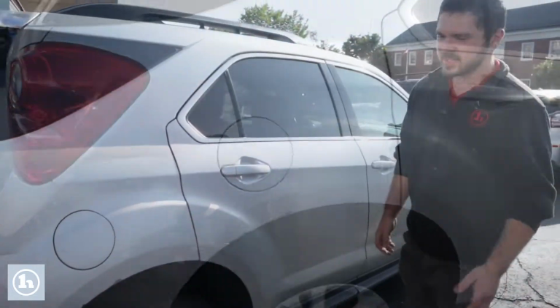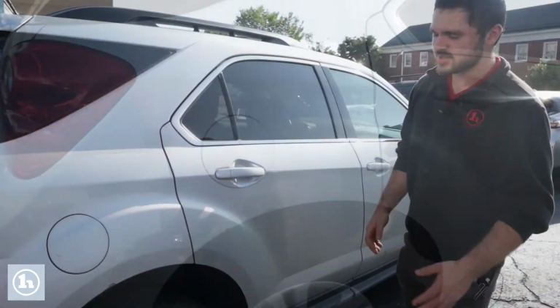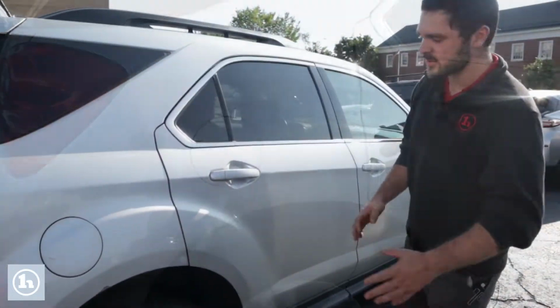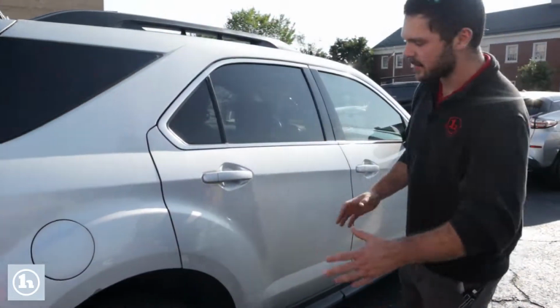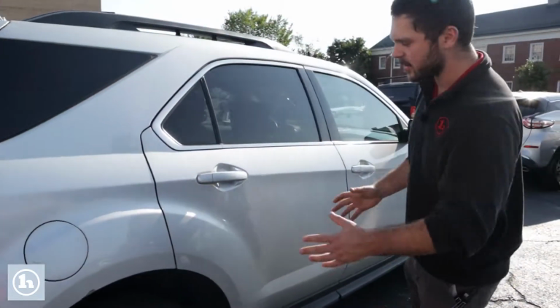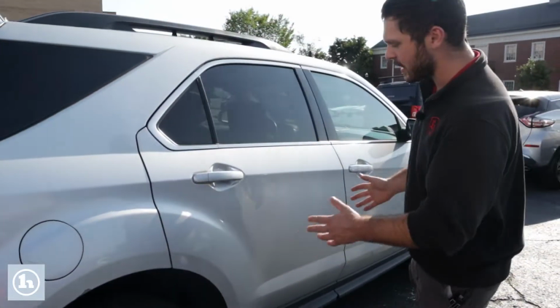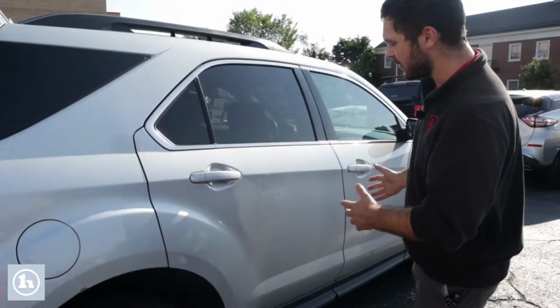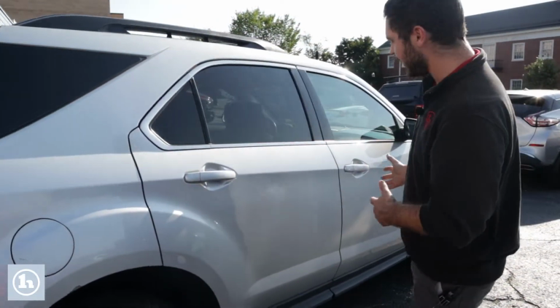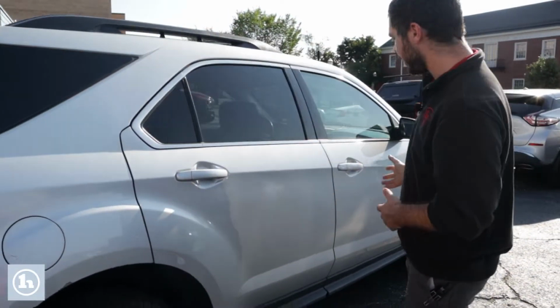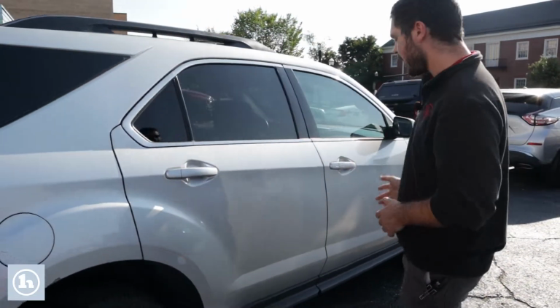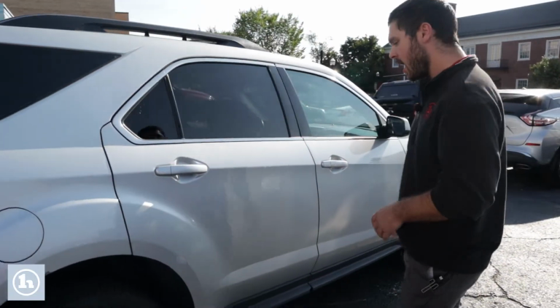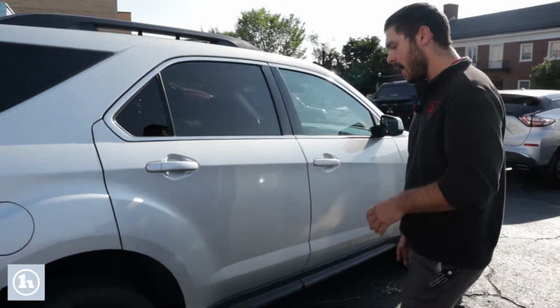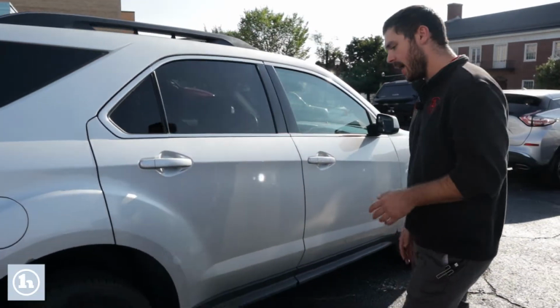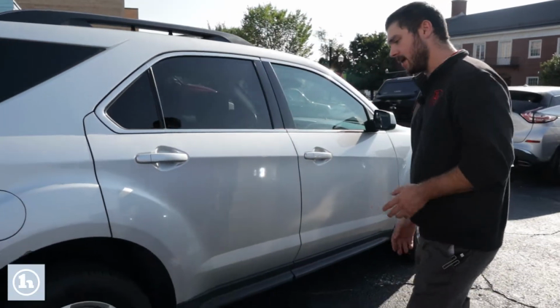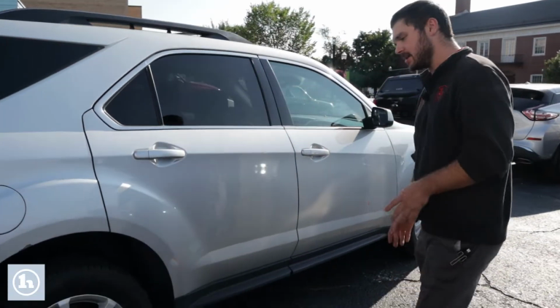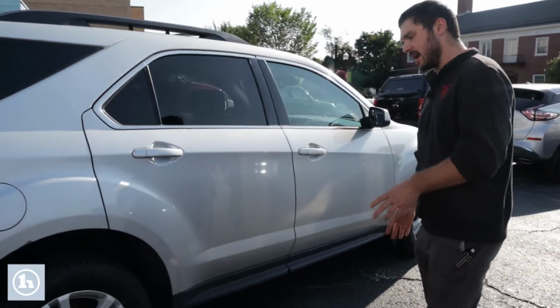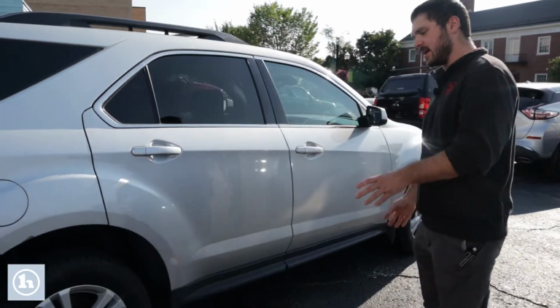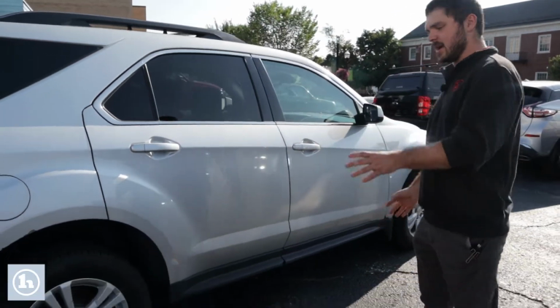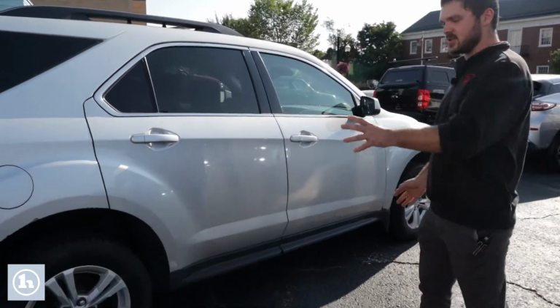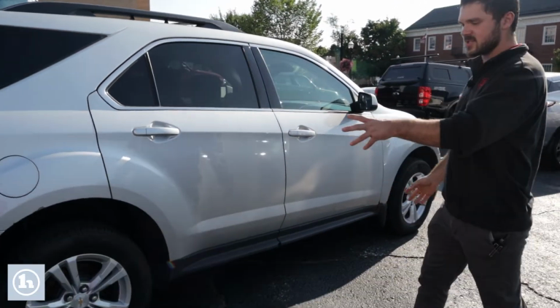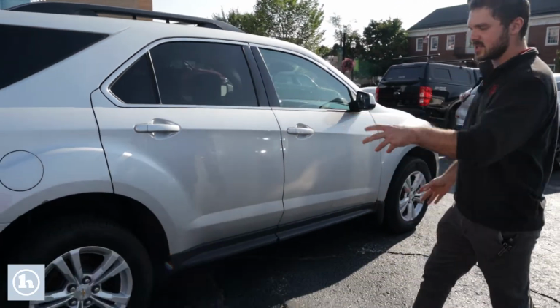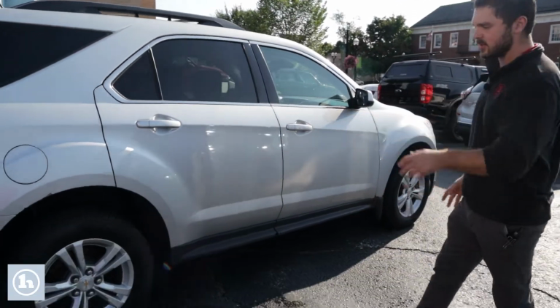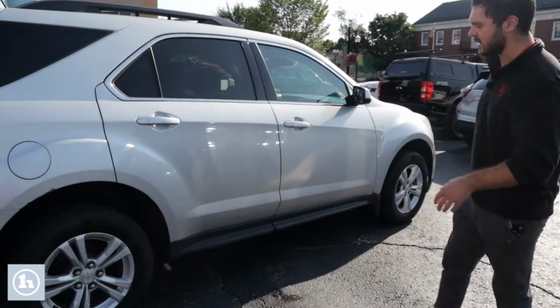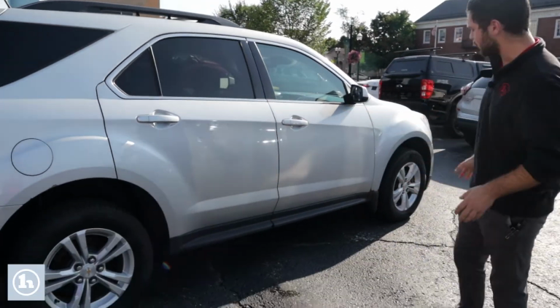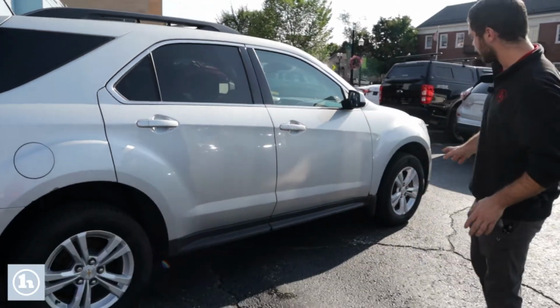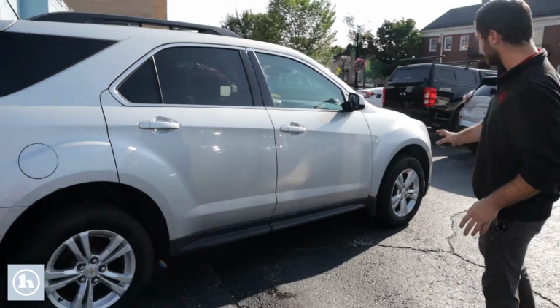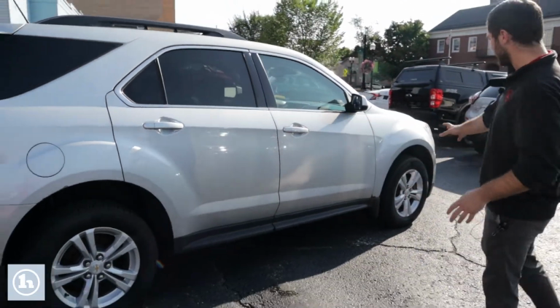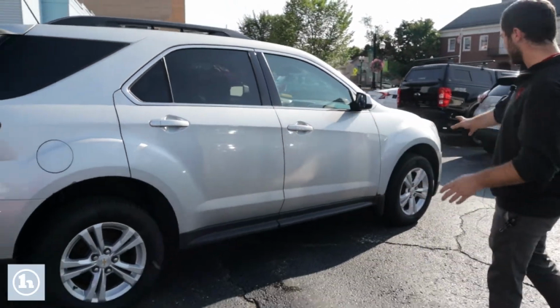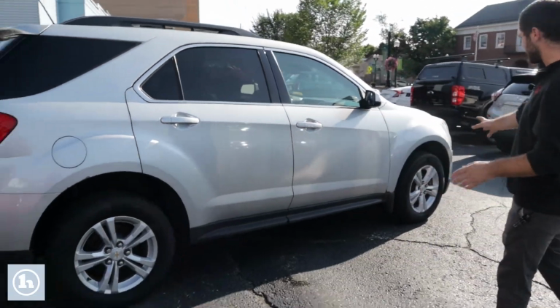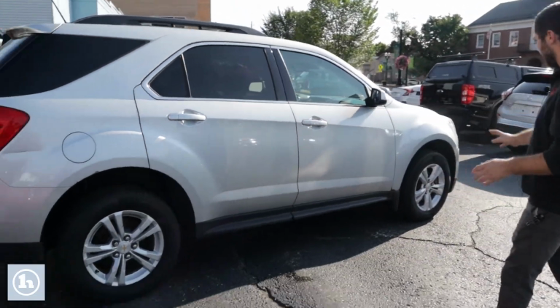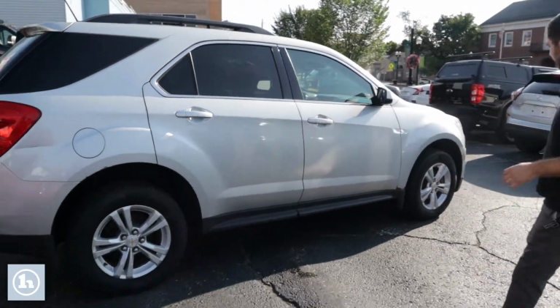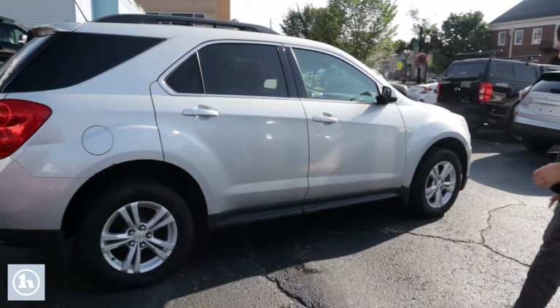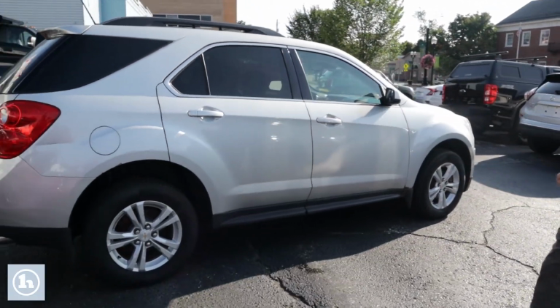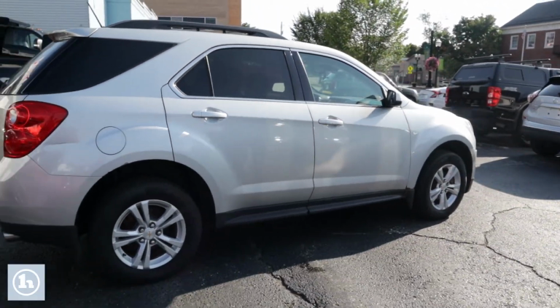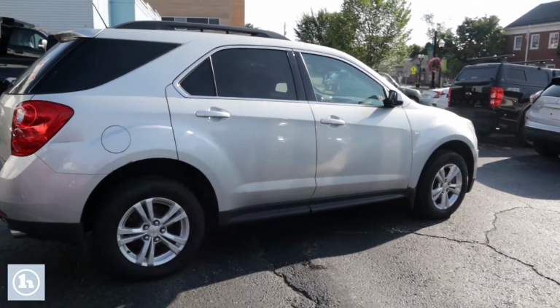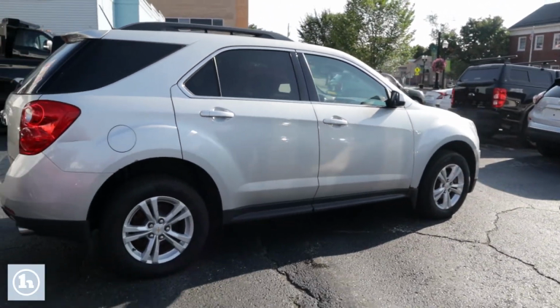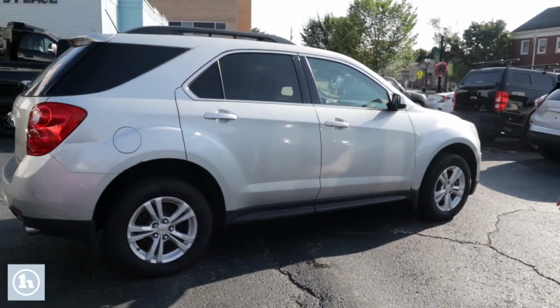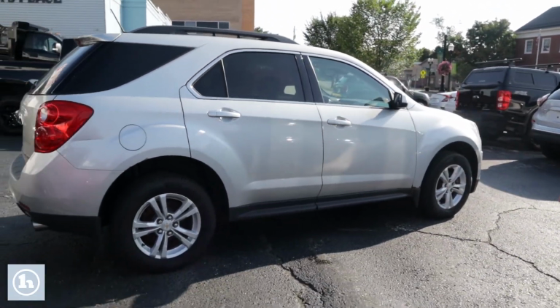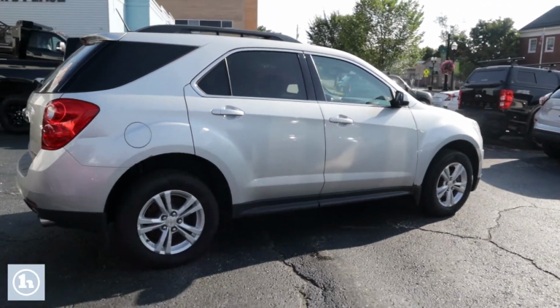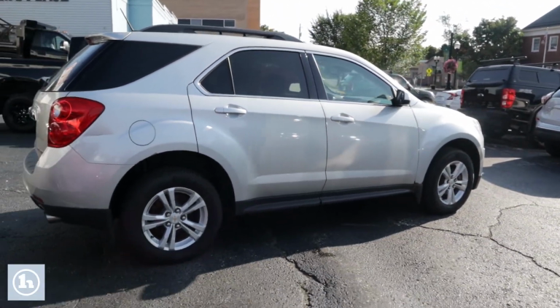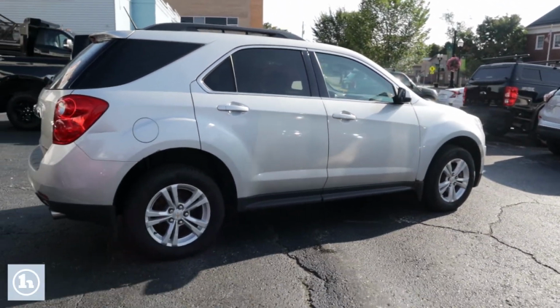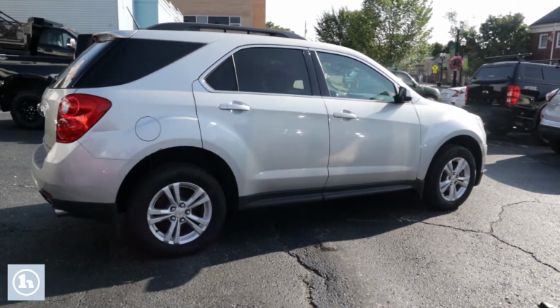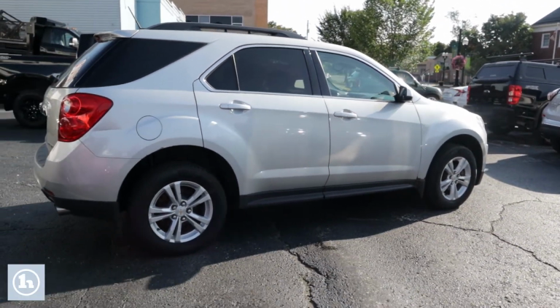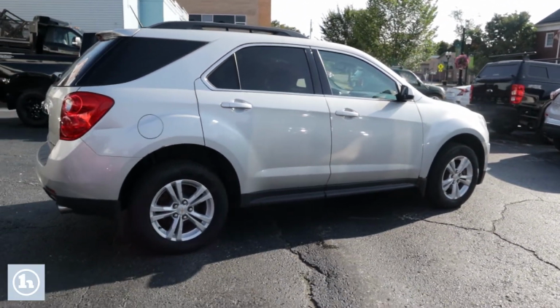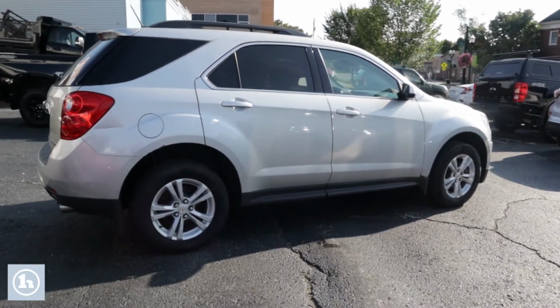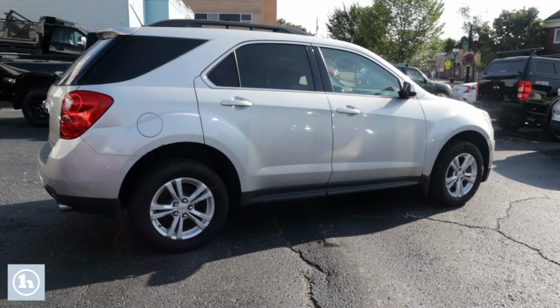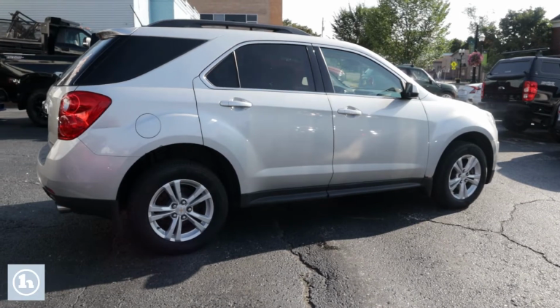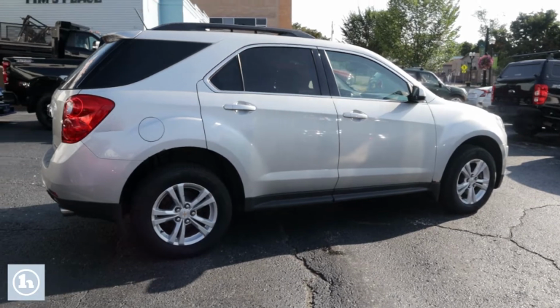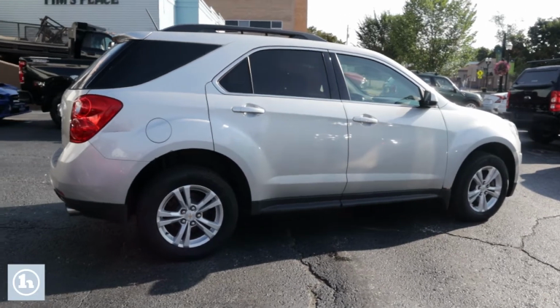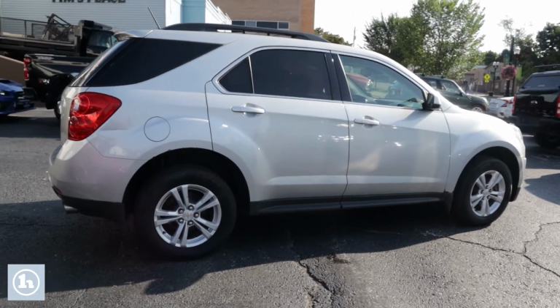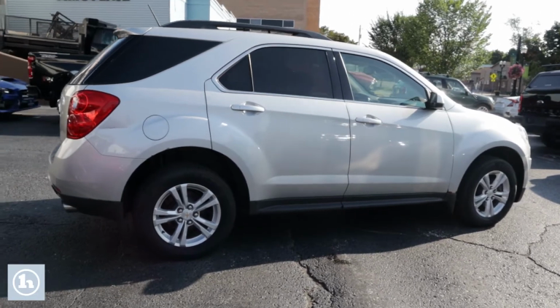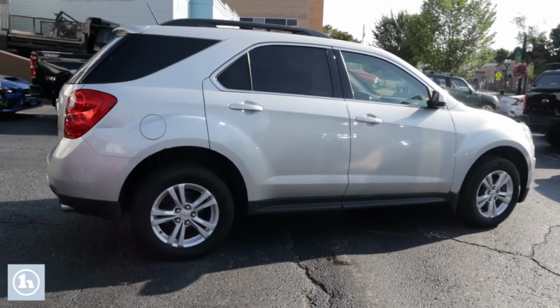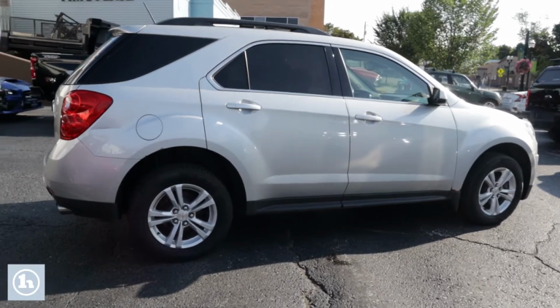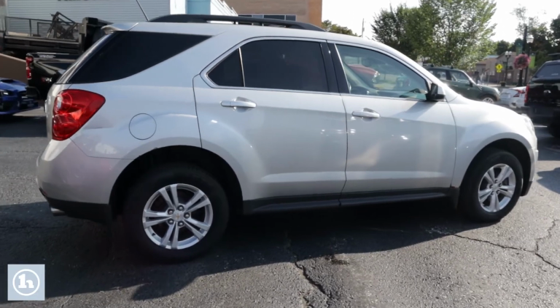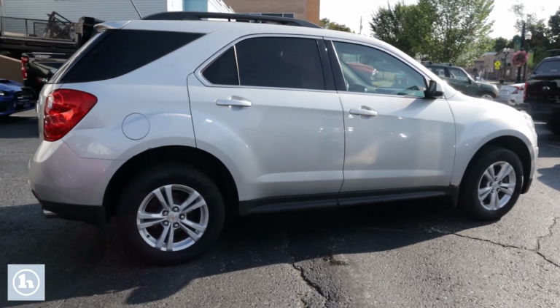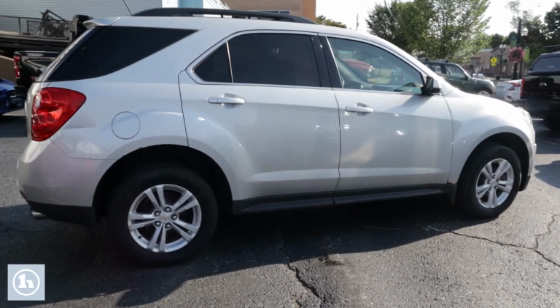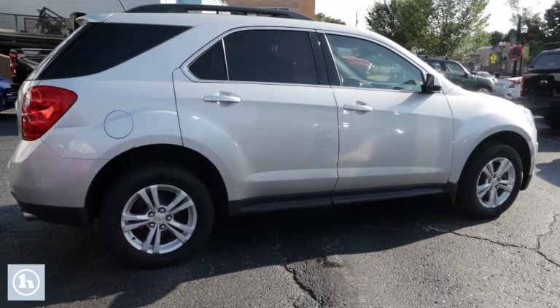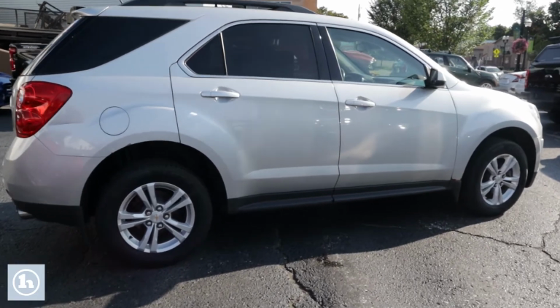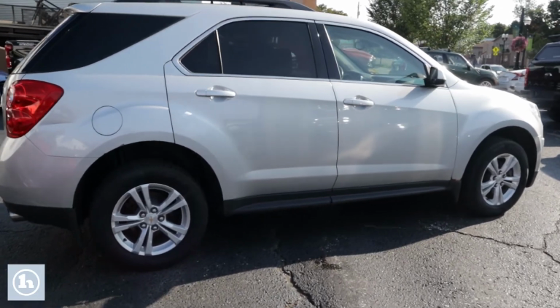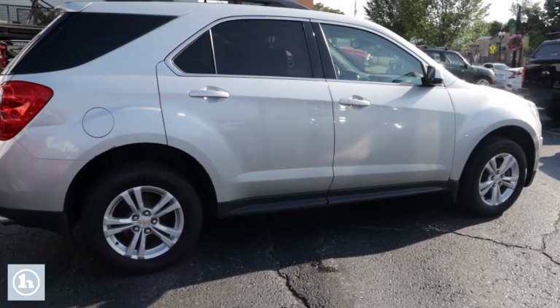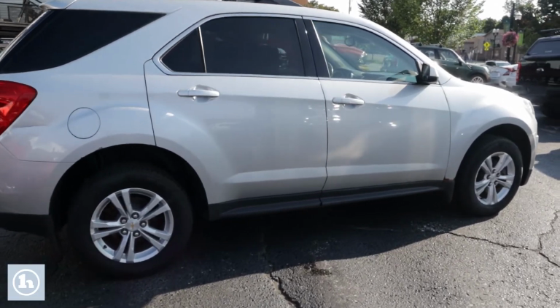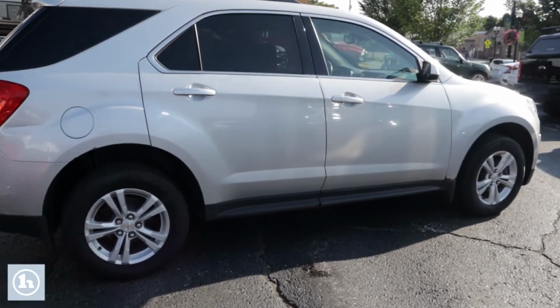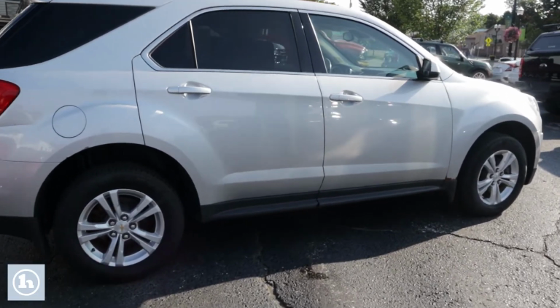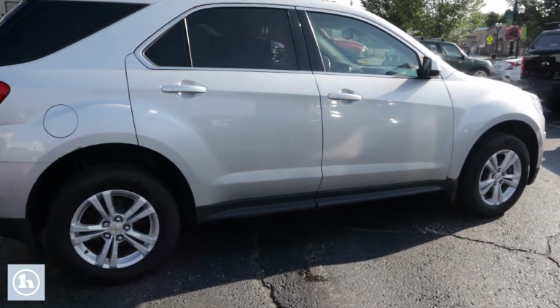Coming around here, as you can see we got the really nice alloy wheels there with the 10-spoke, 5-spoke kind of setup there.